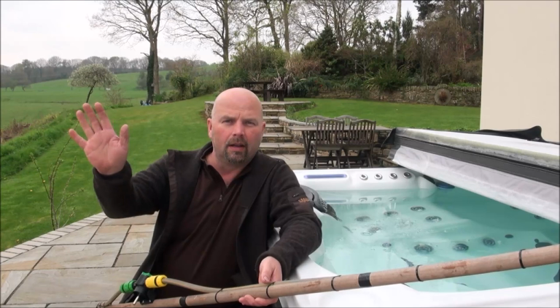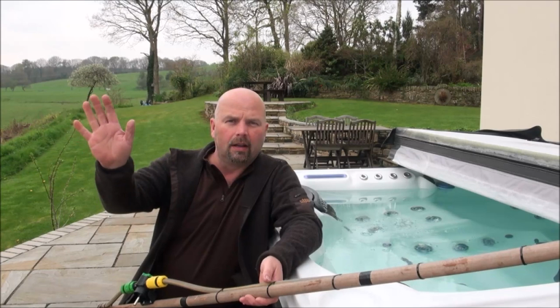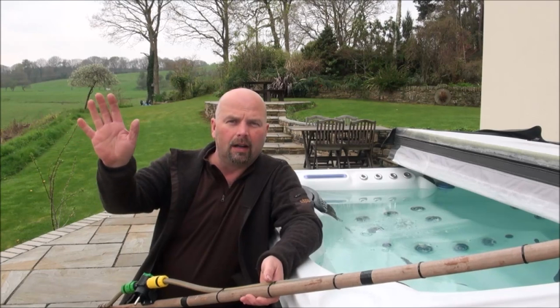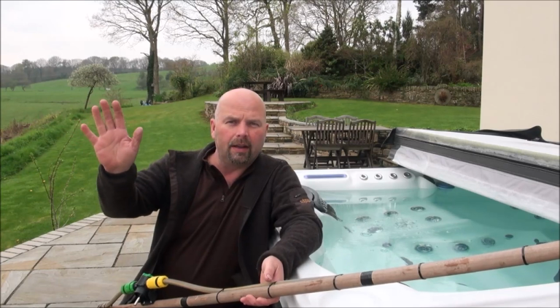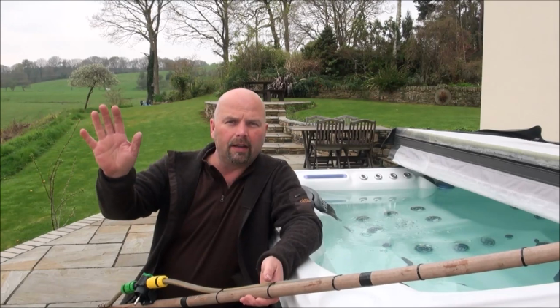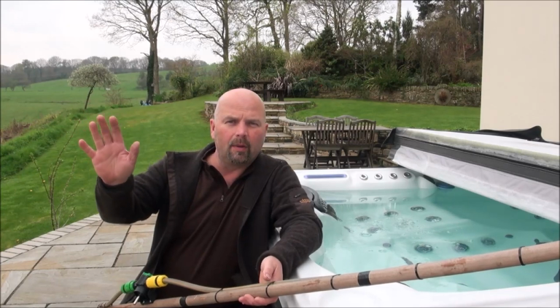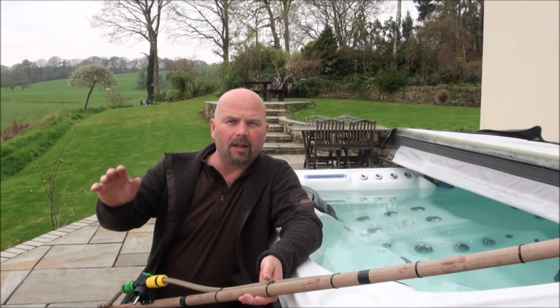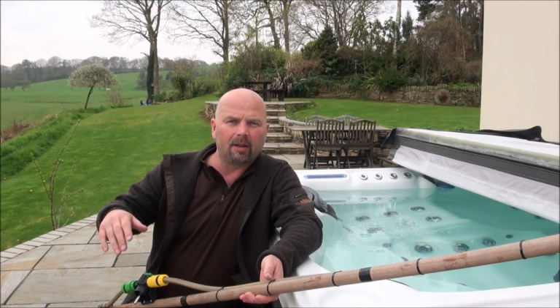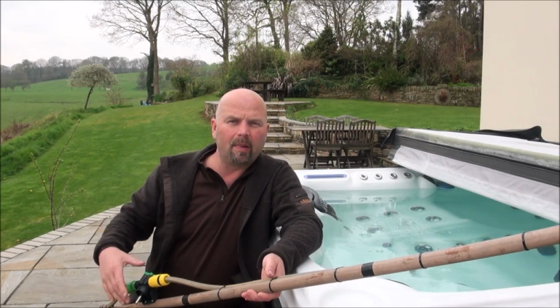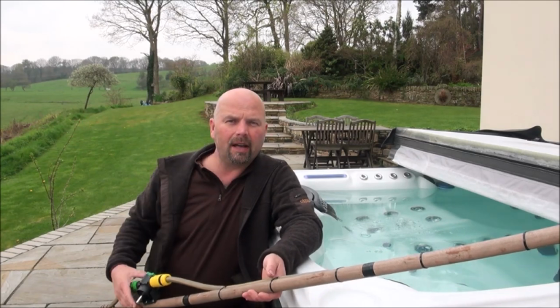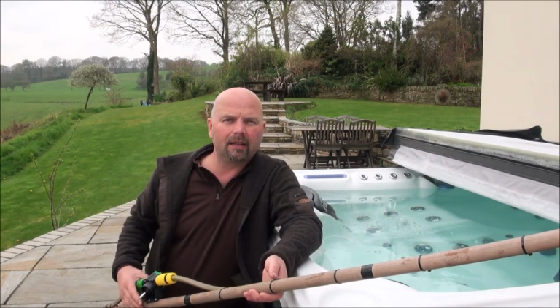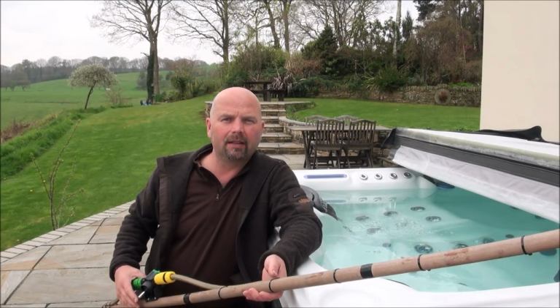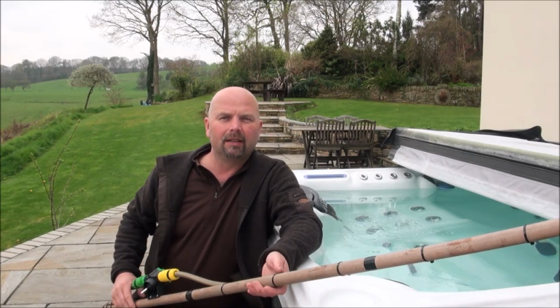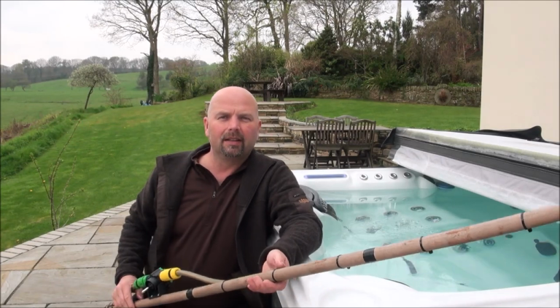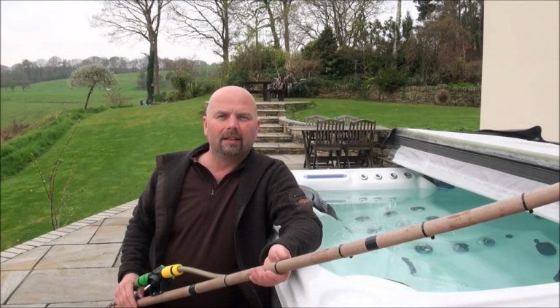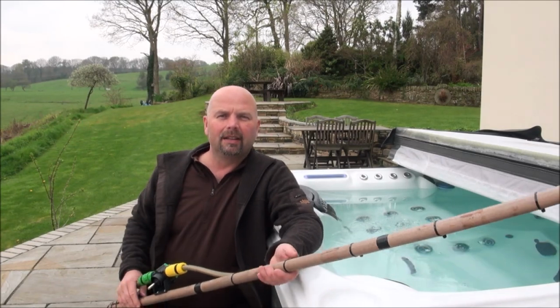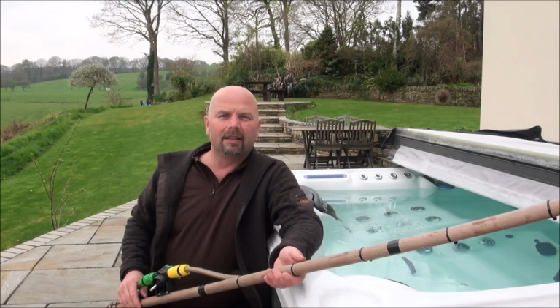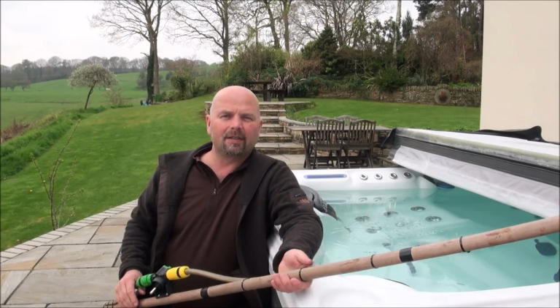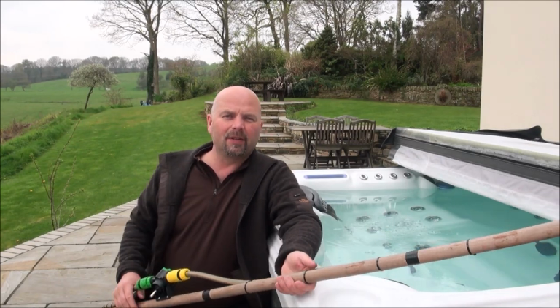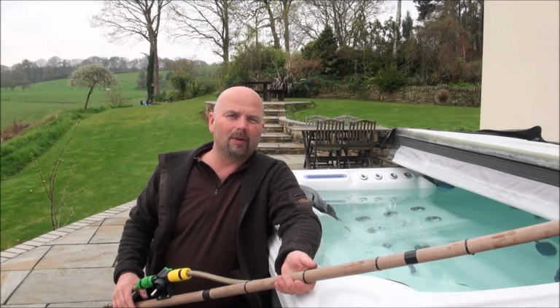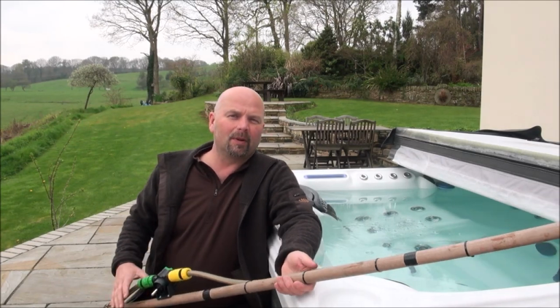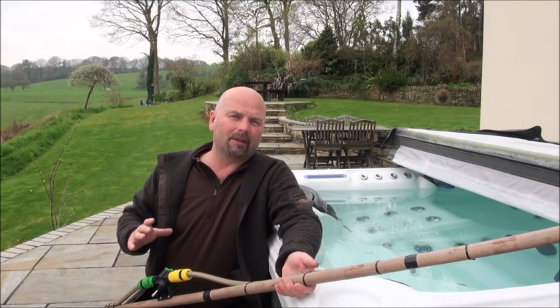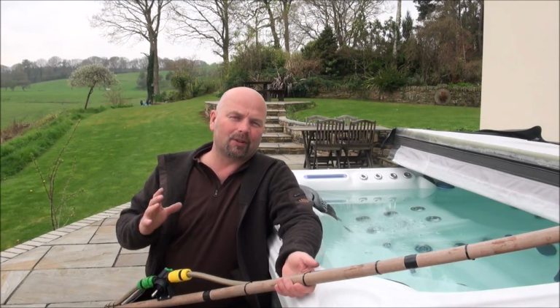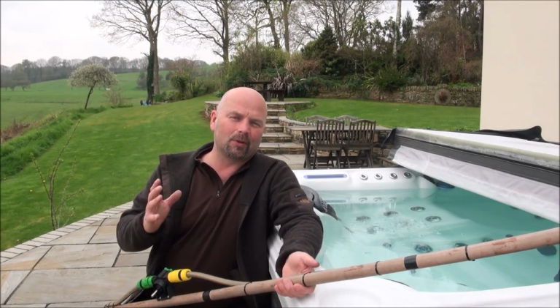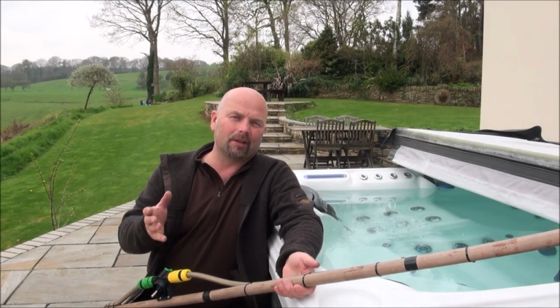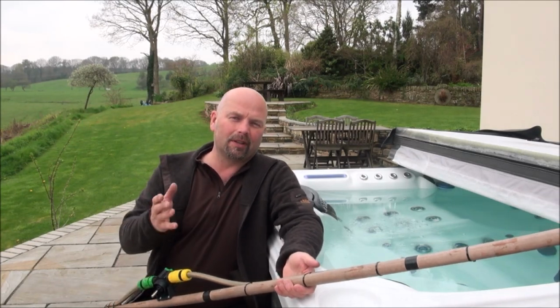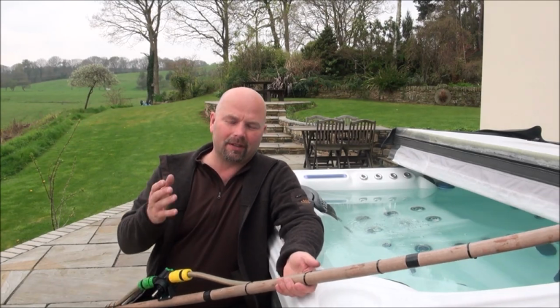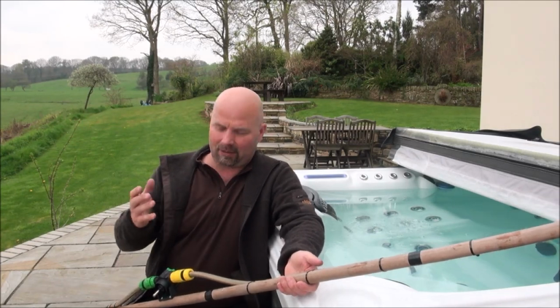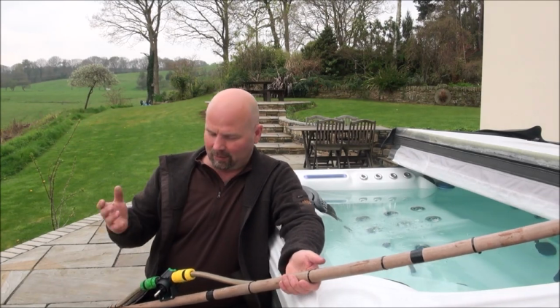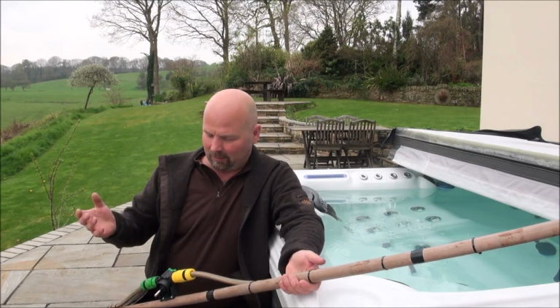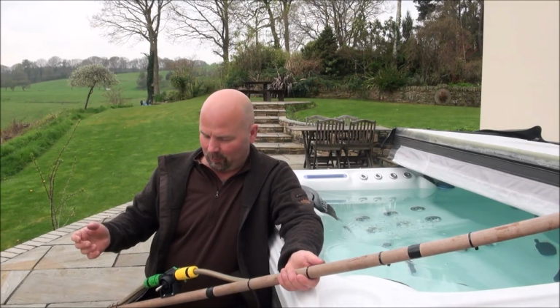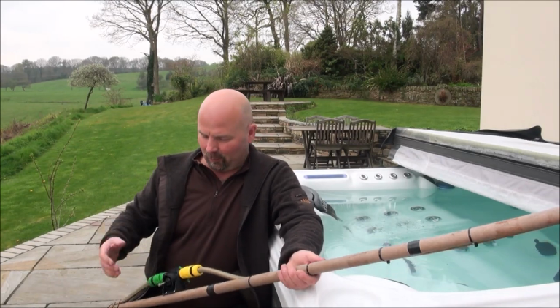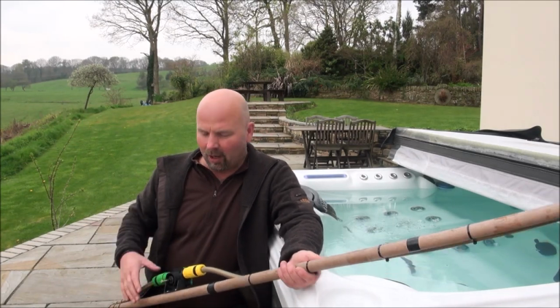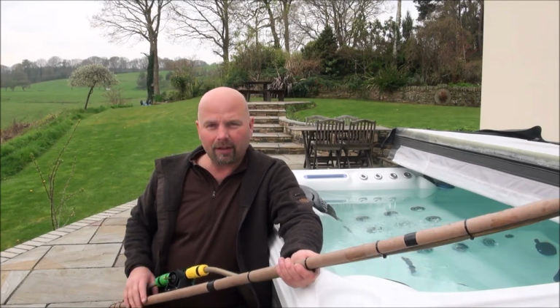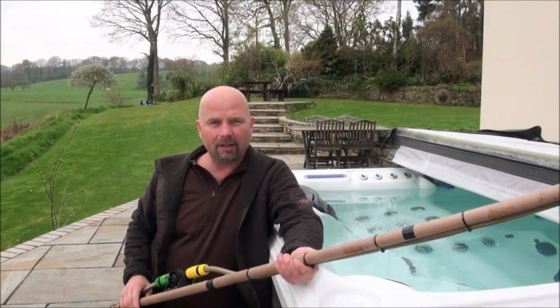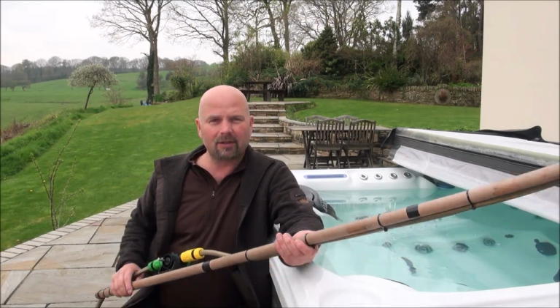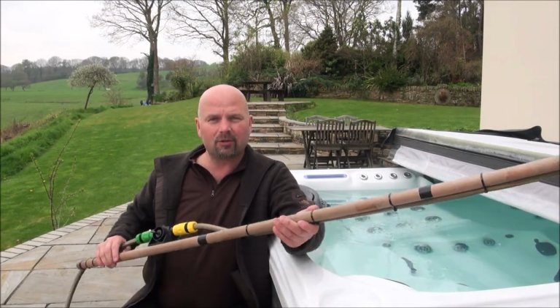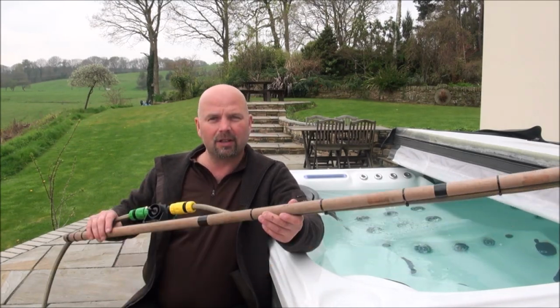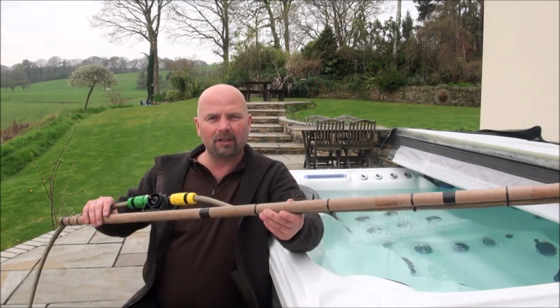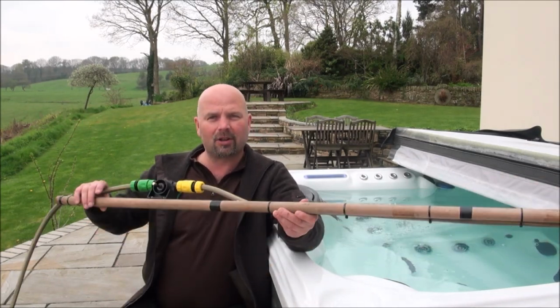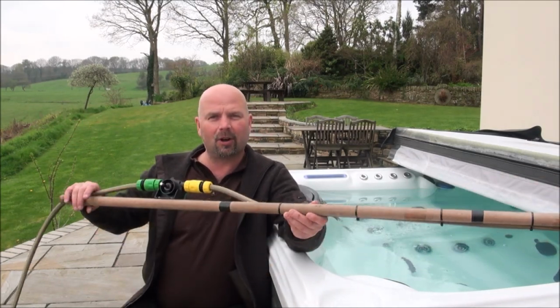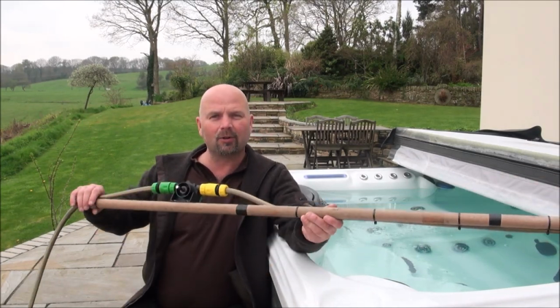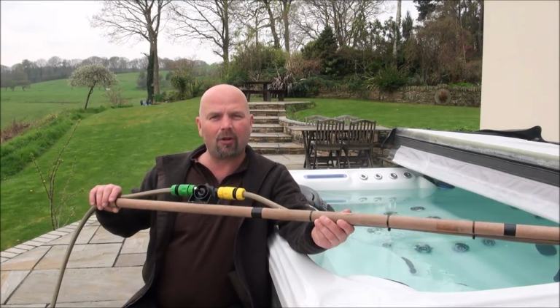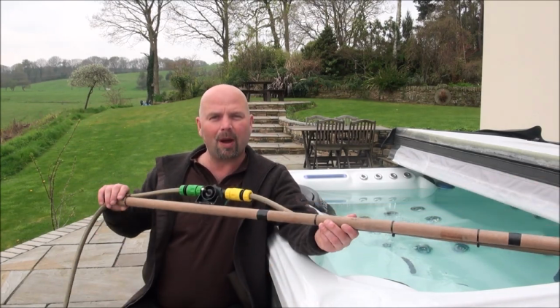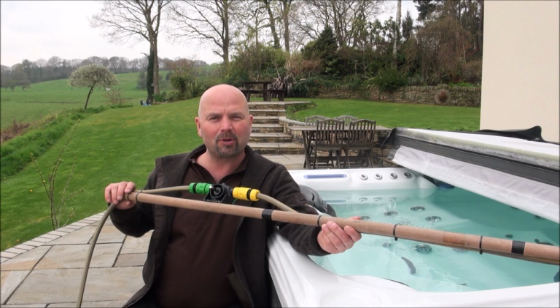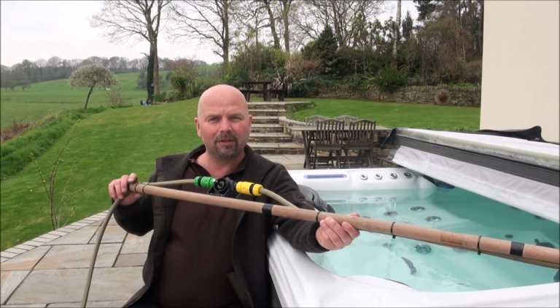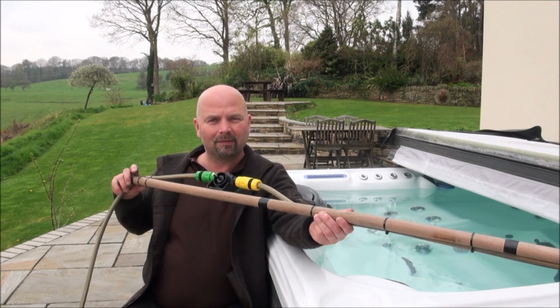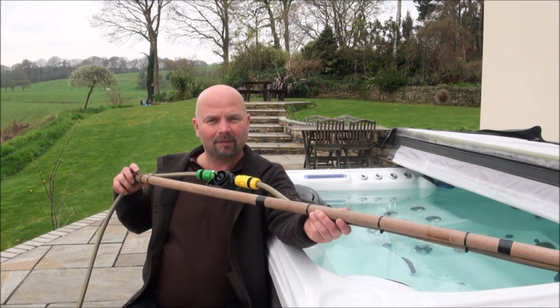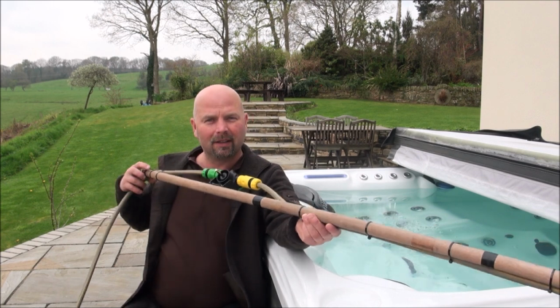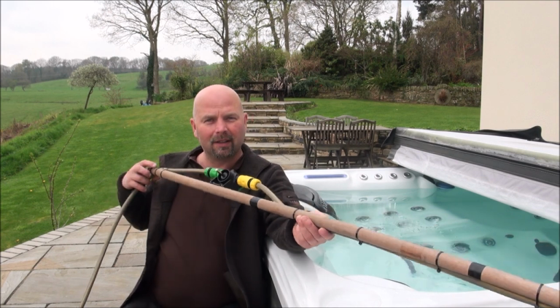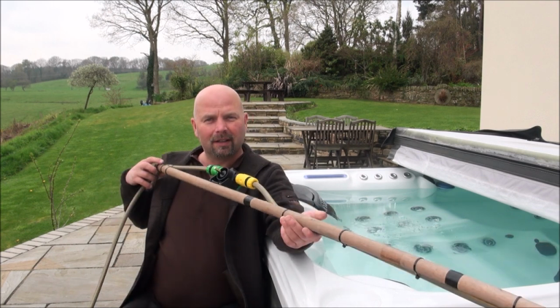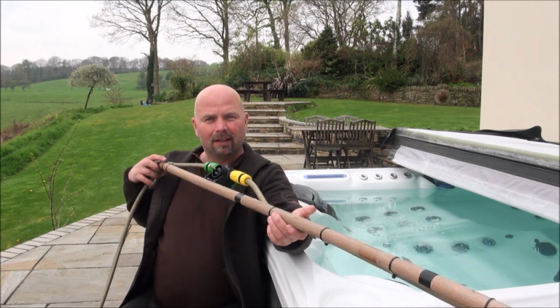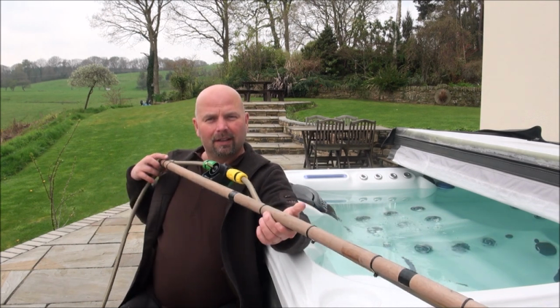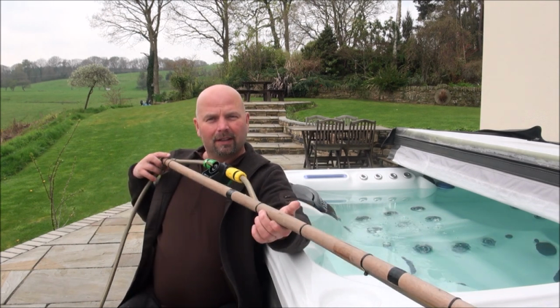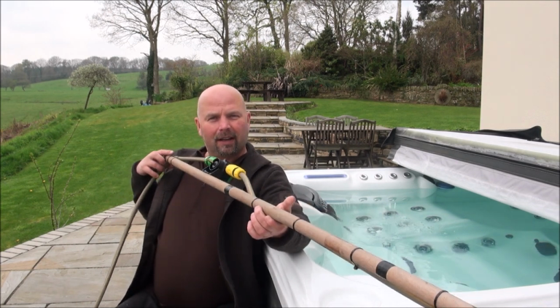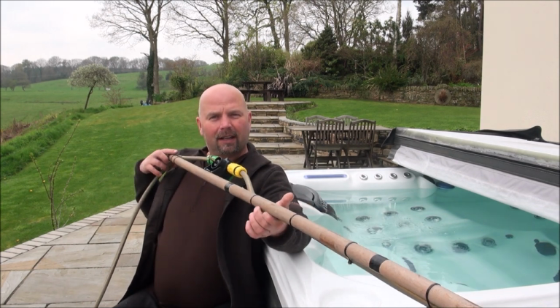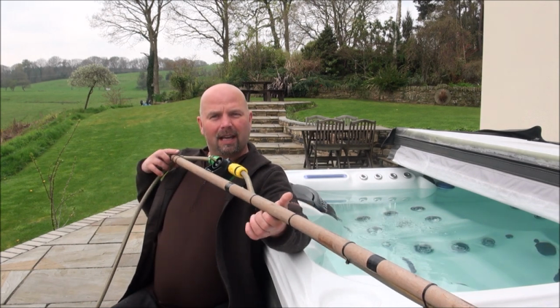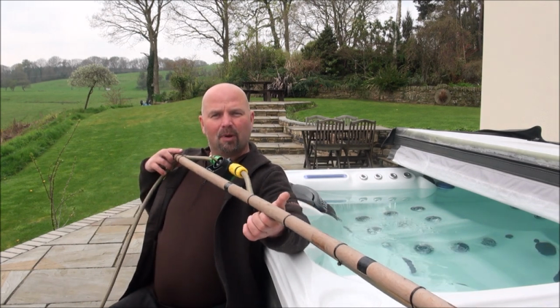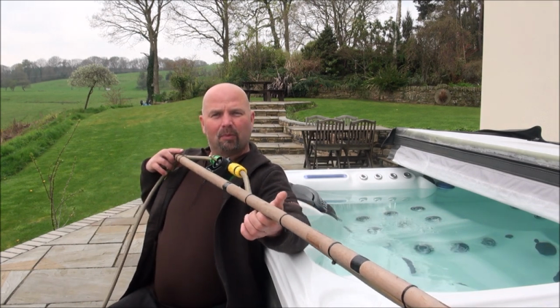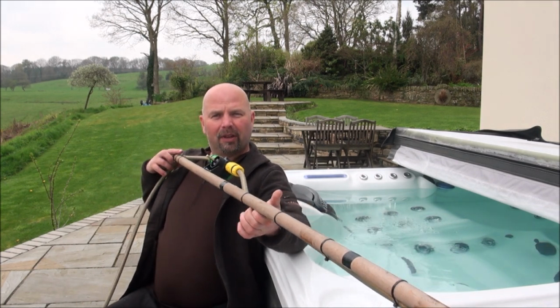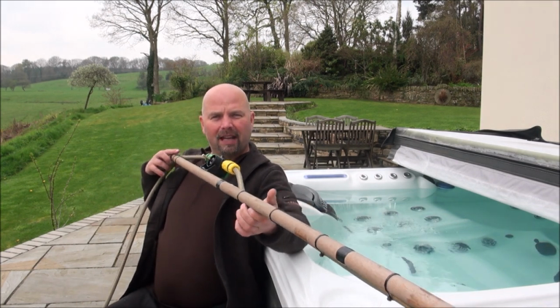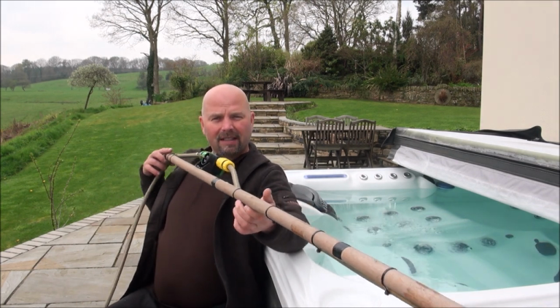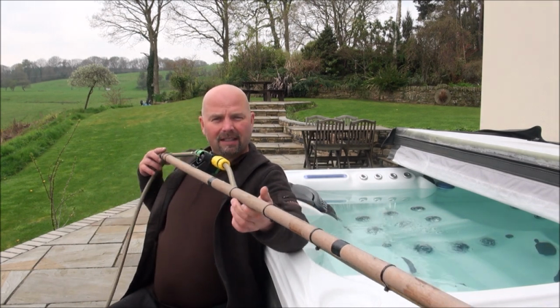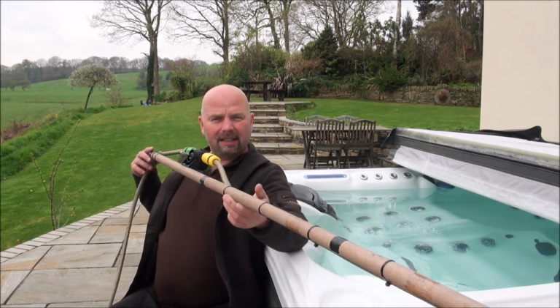Hi there, welcome back. In this video I'm going to show you this rather strange contraption that I came up with yesterday.